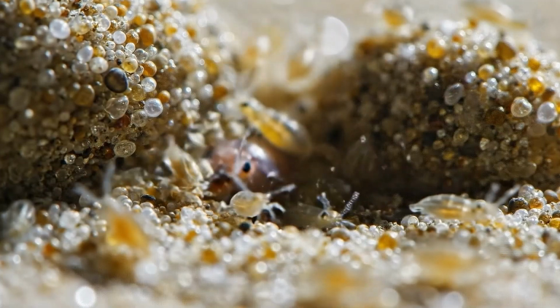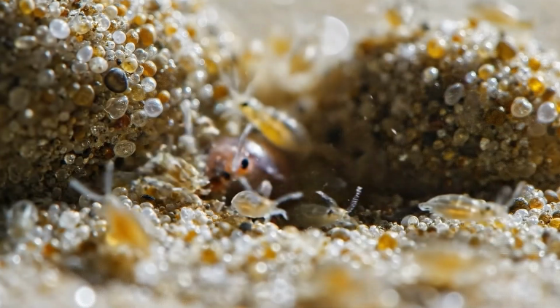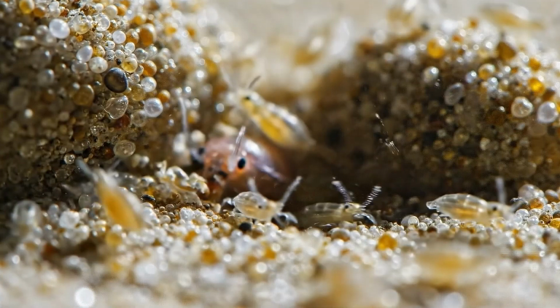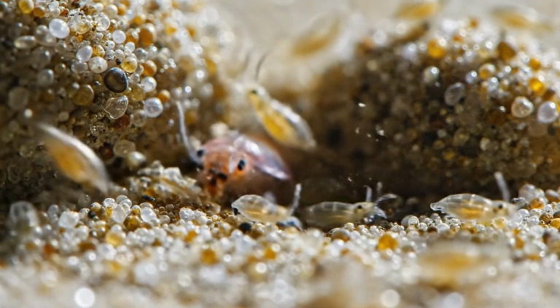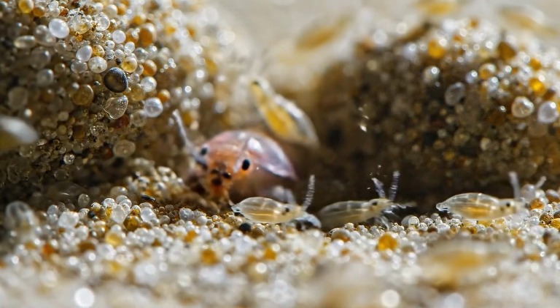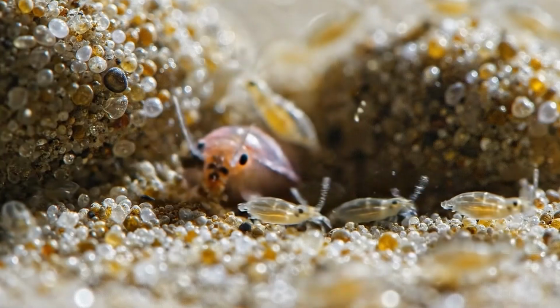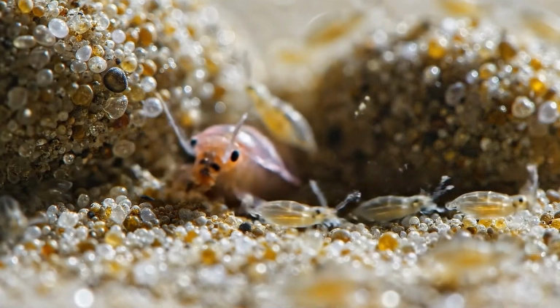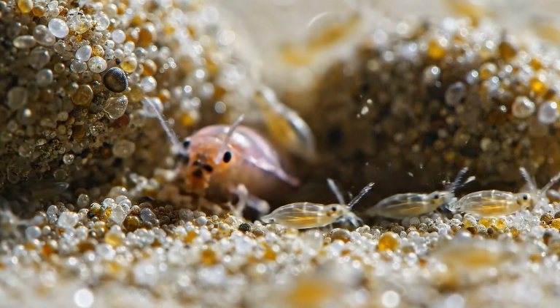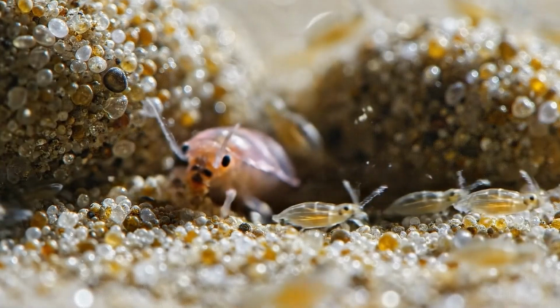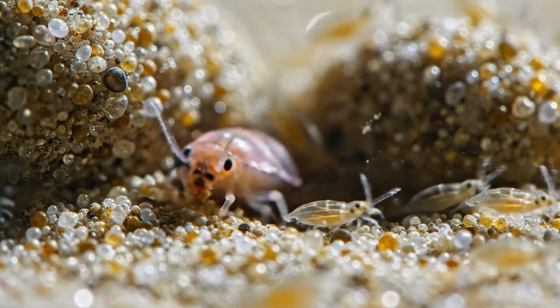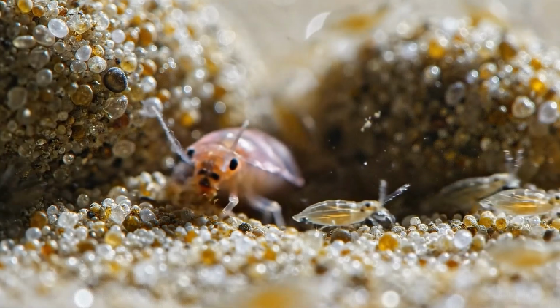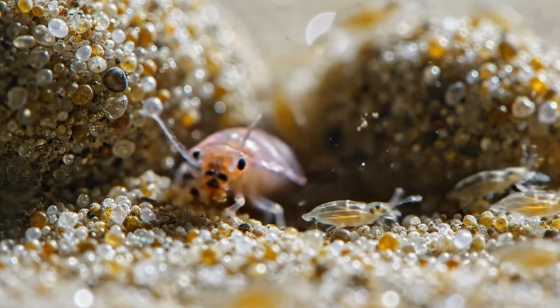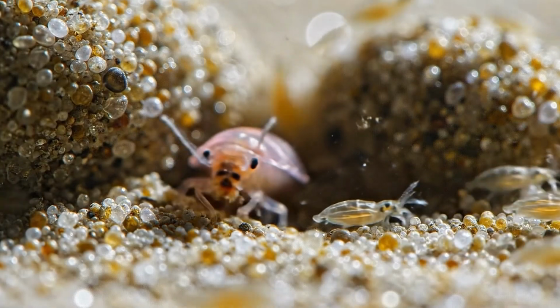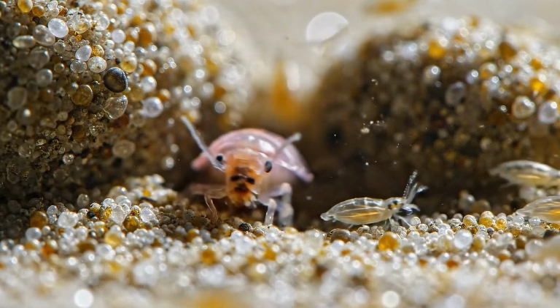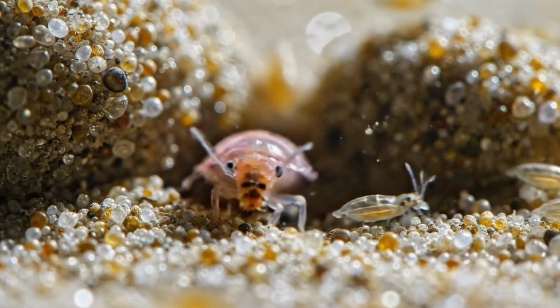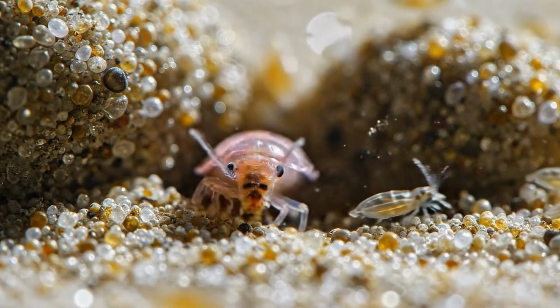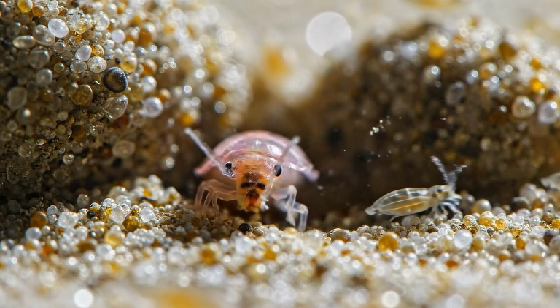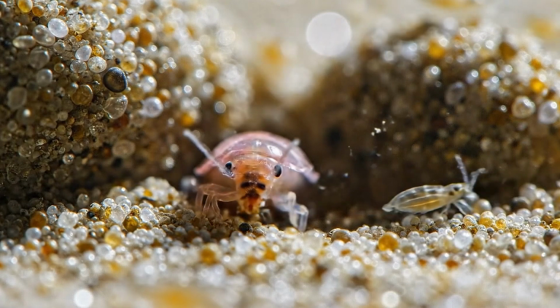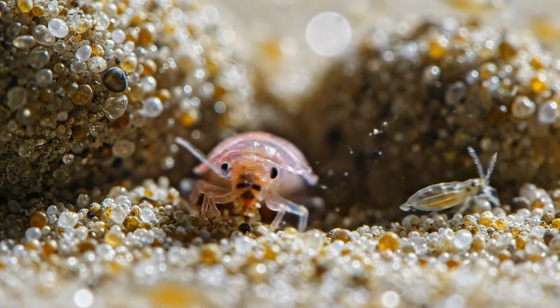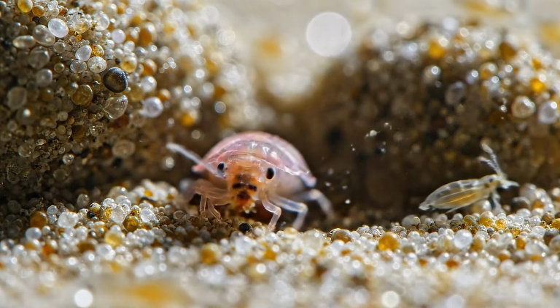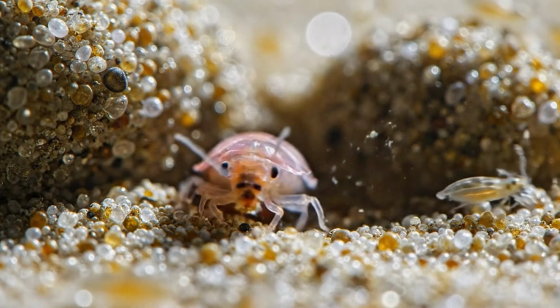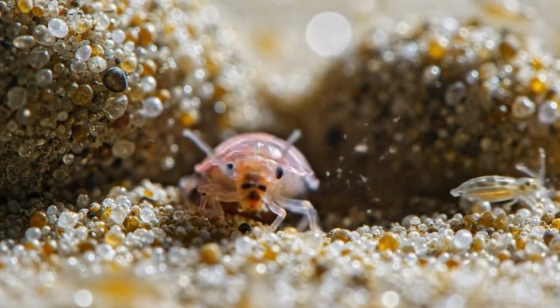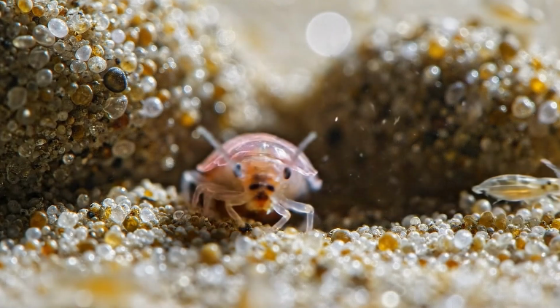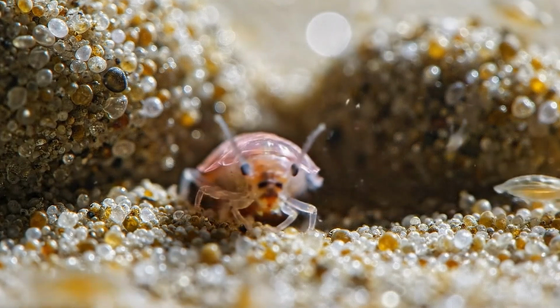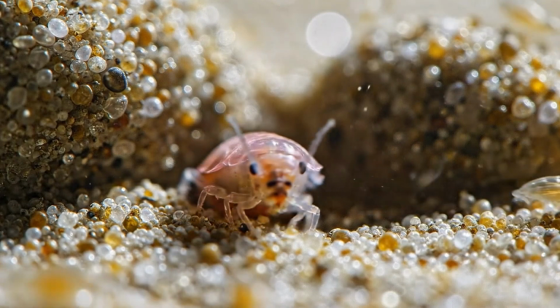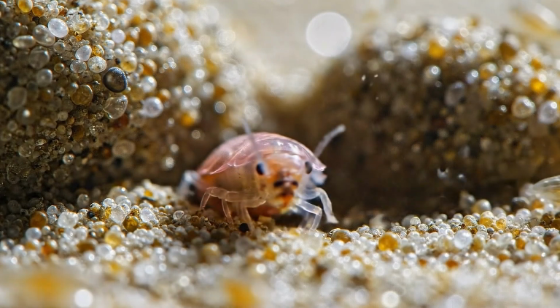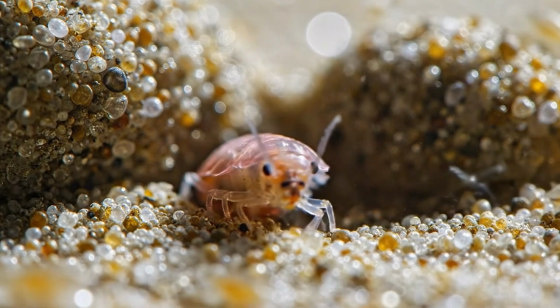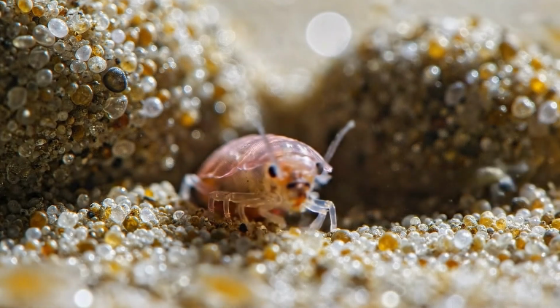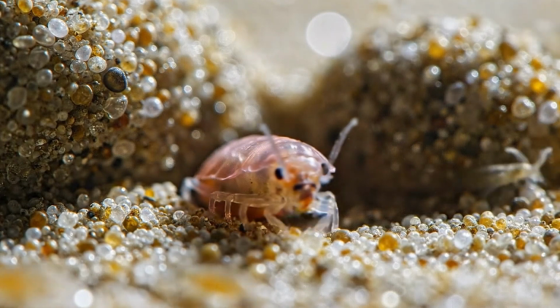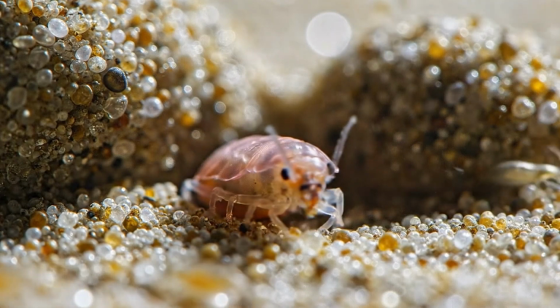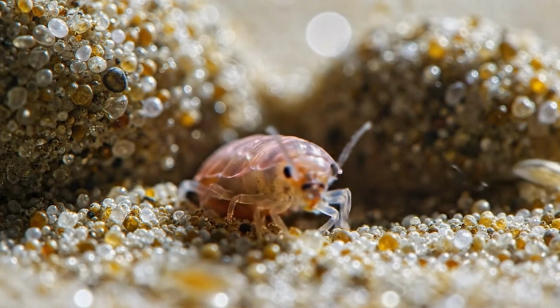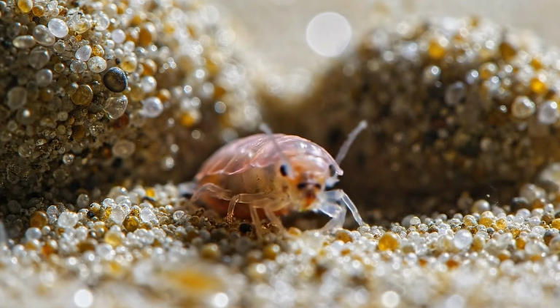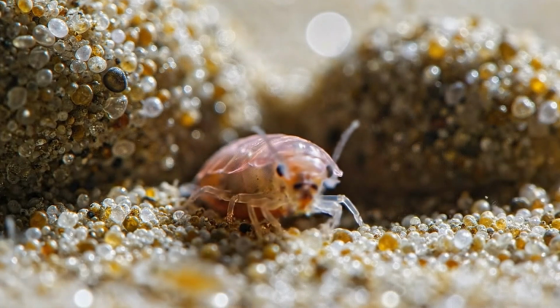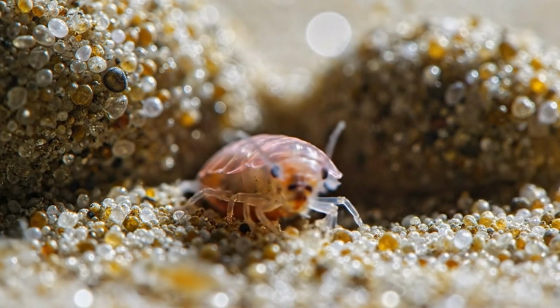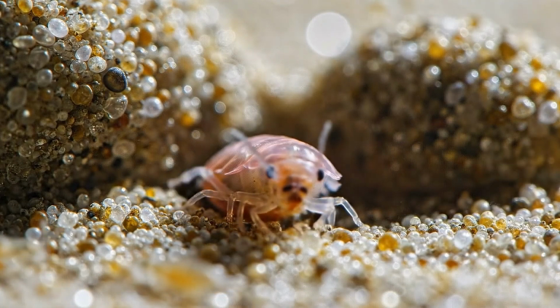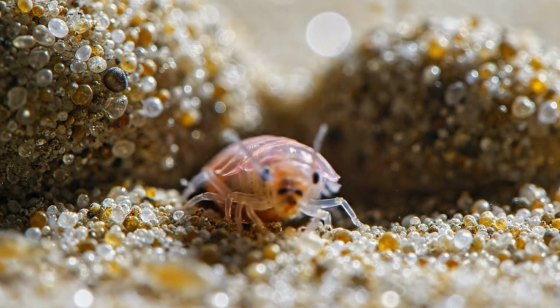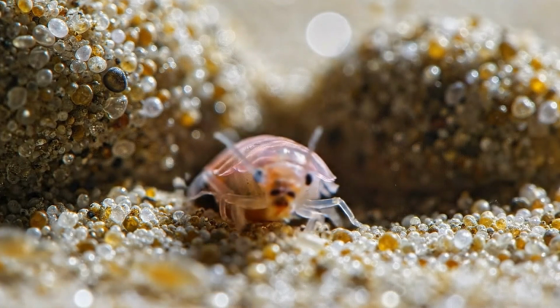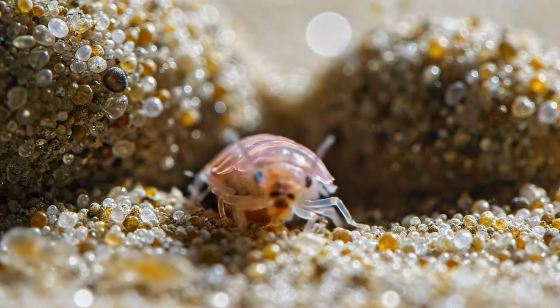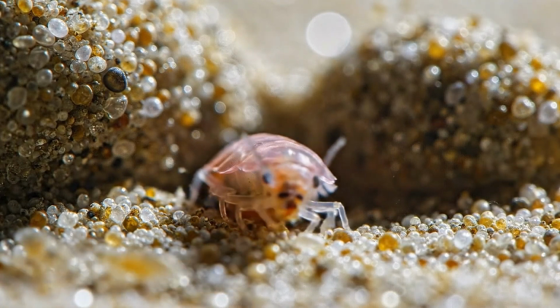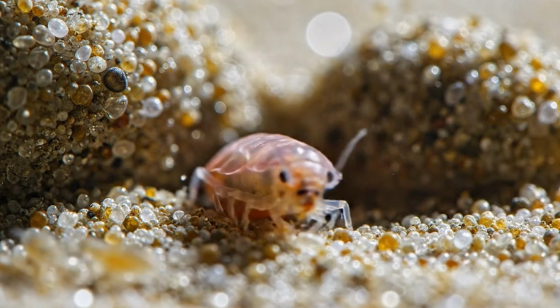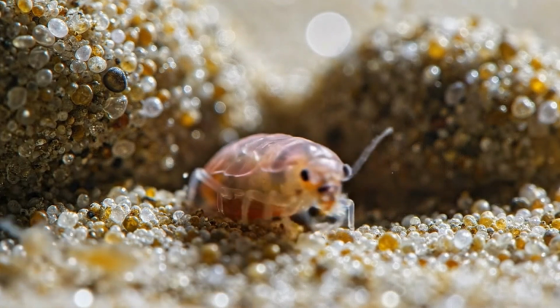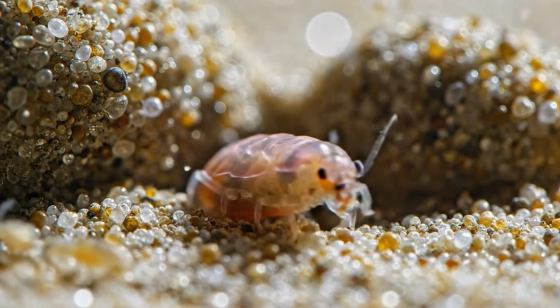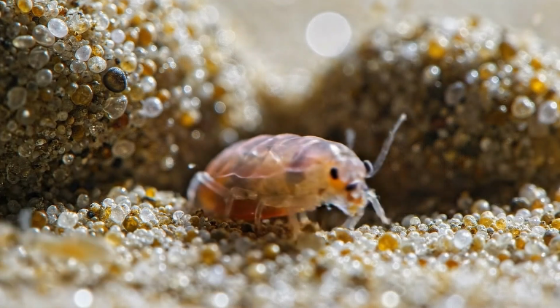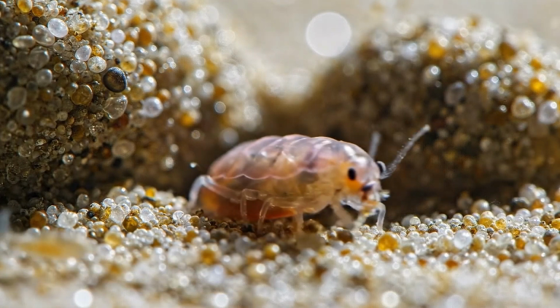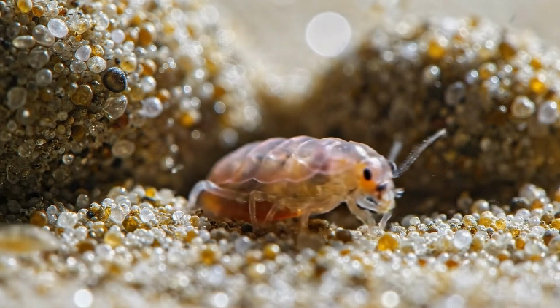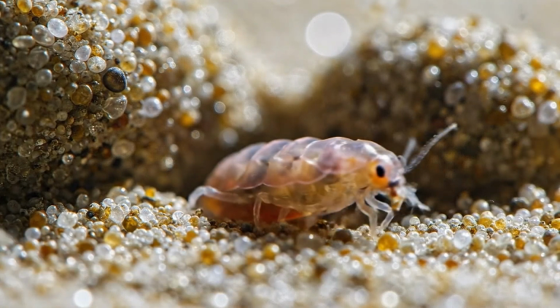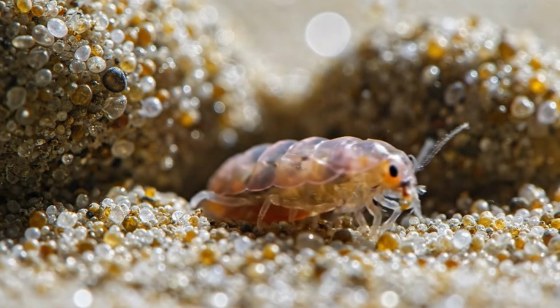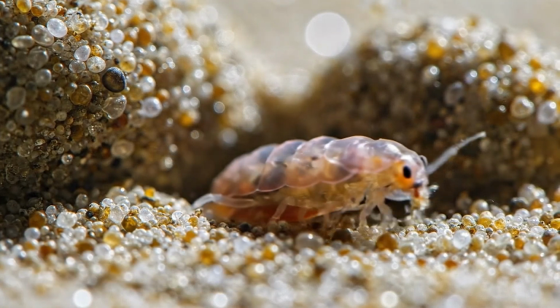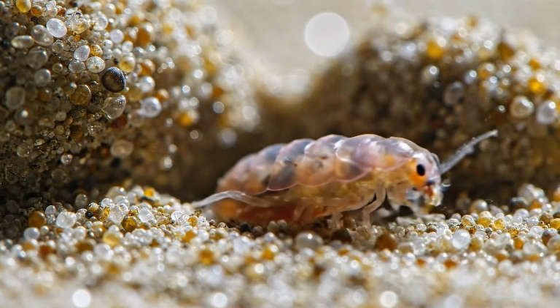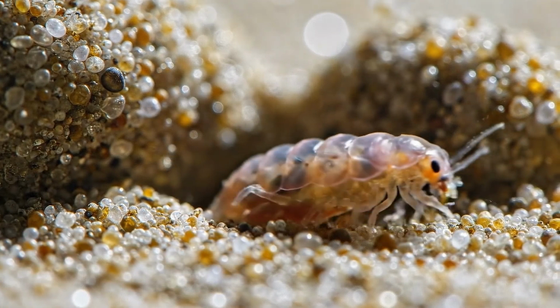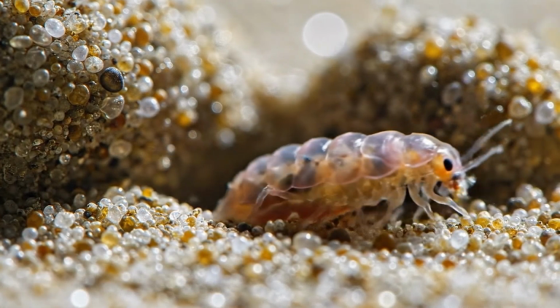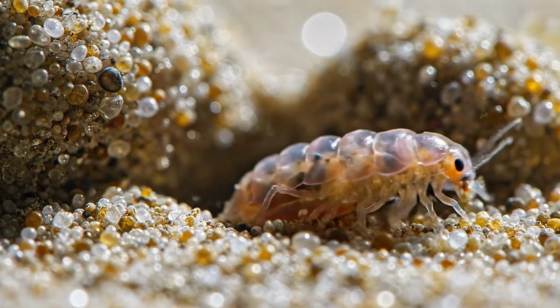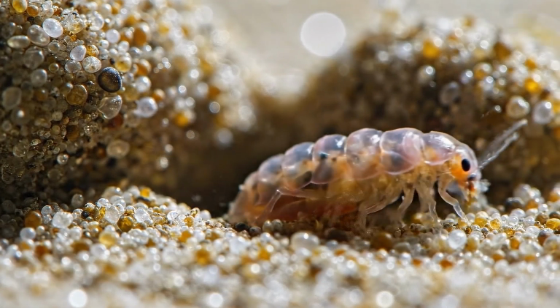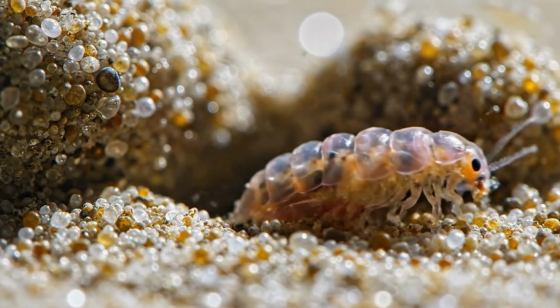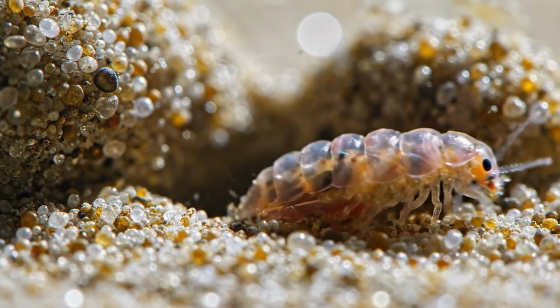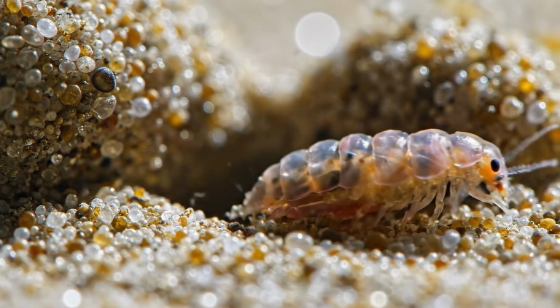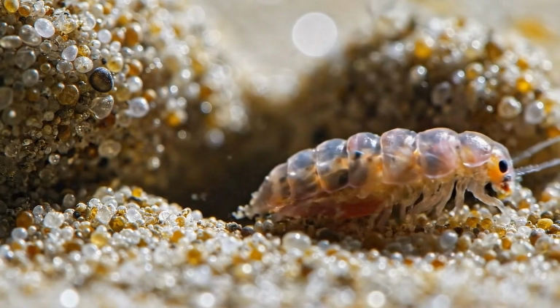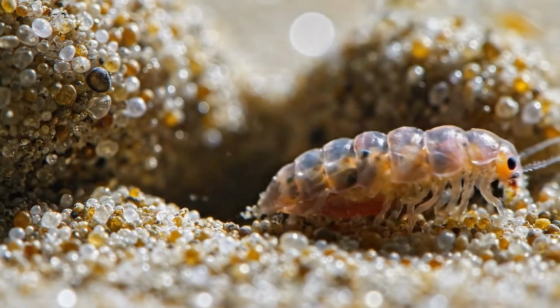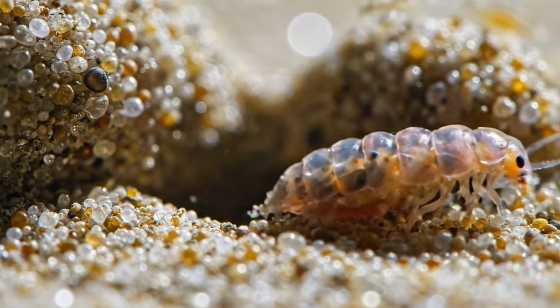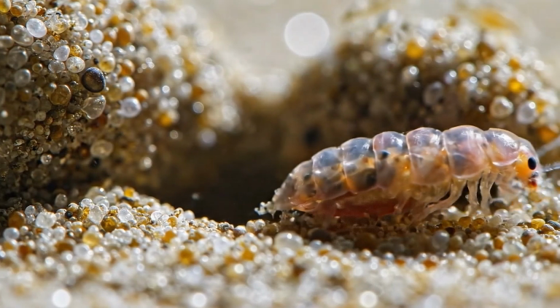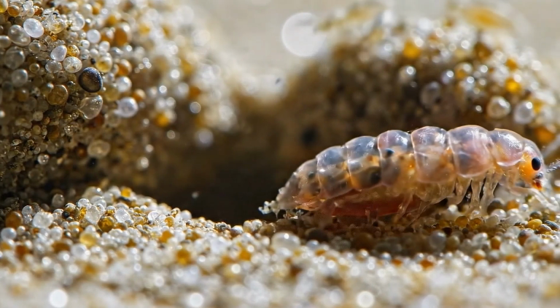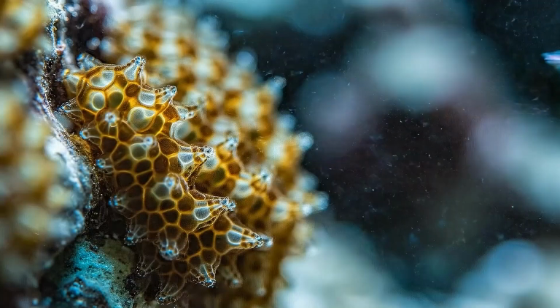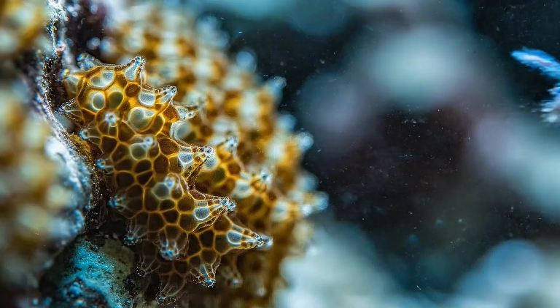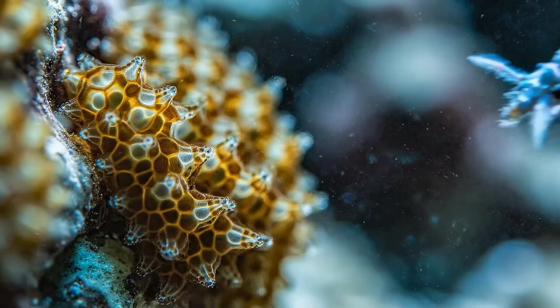This extreme macro view reveals a hidden world. To these copepods and amphipods, every grain of sand is...